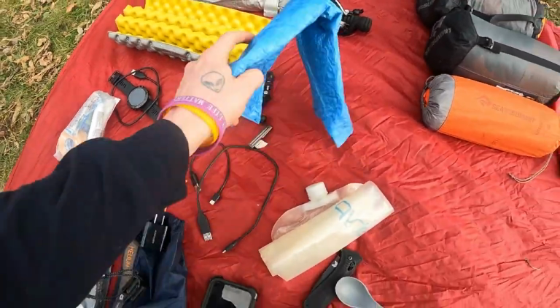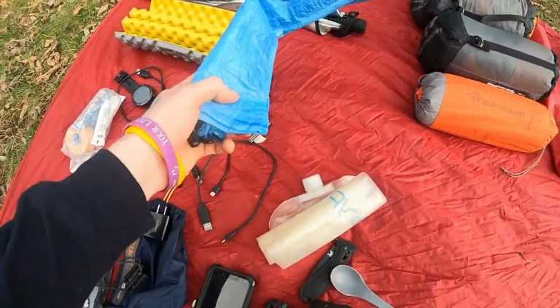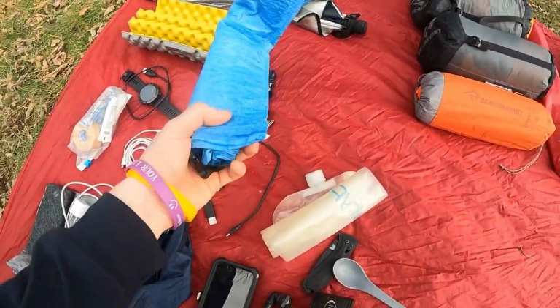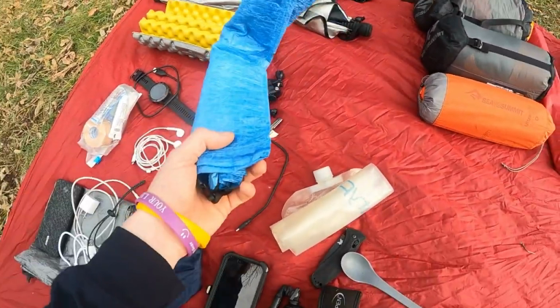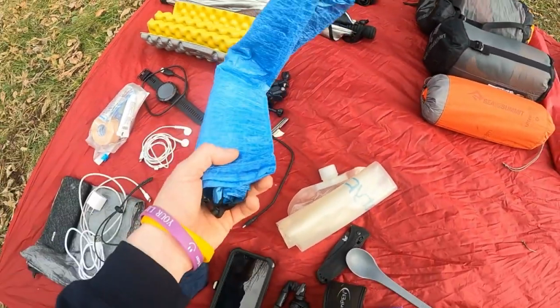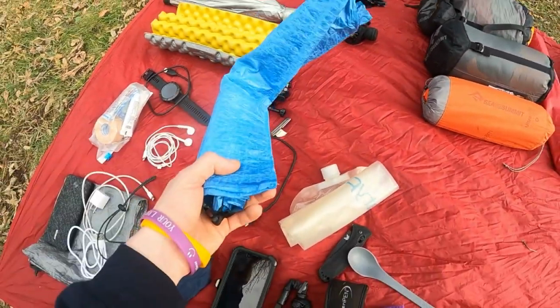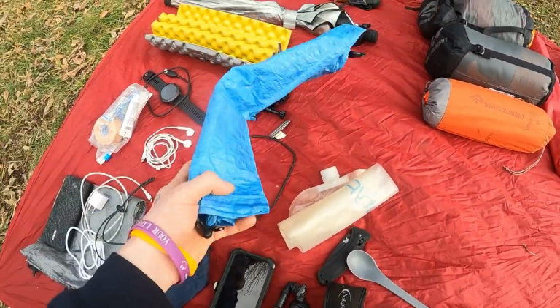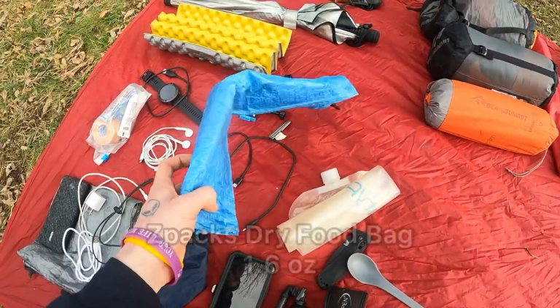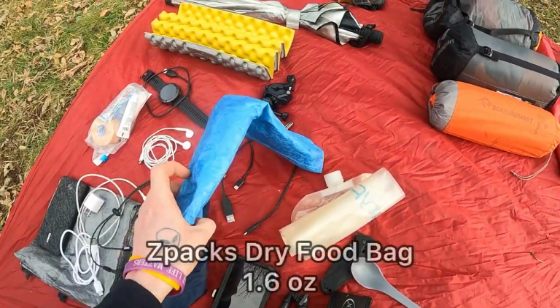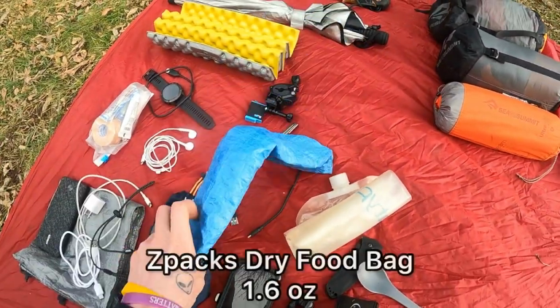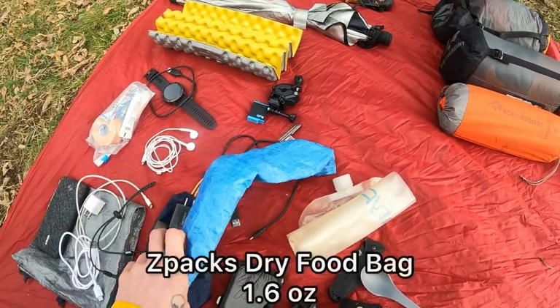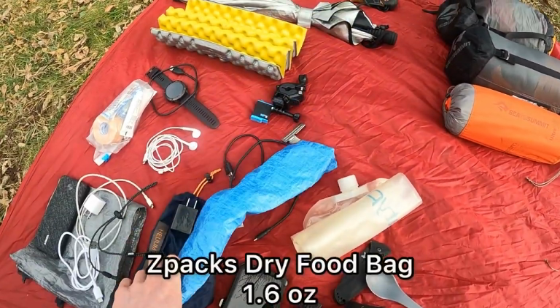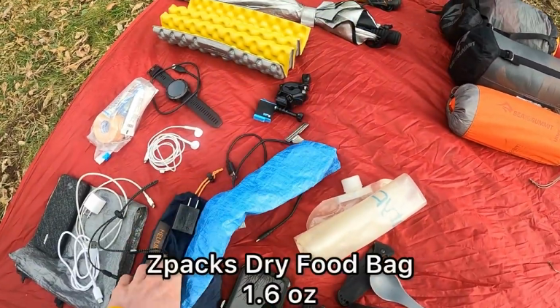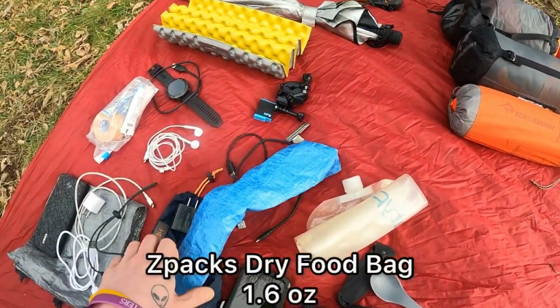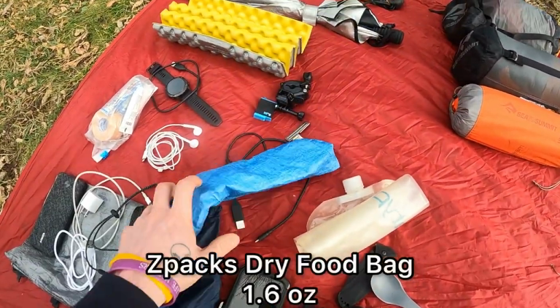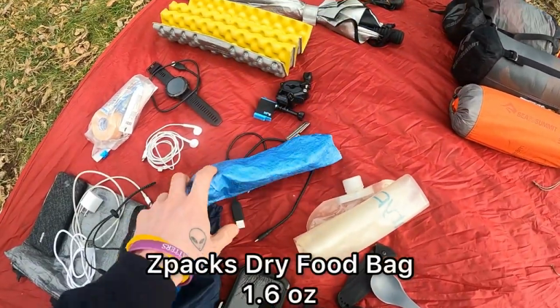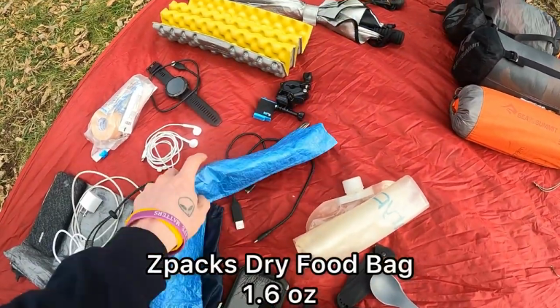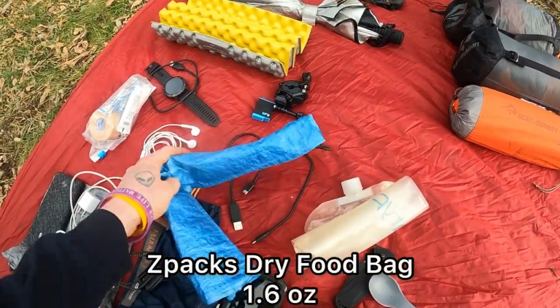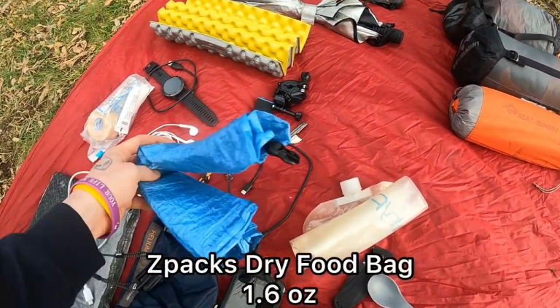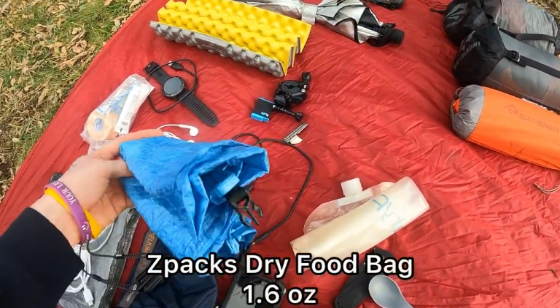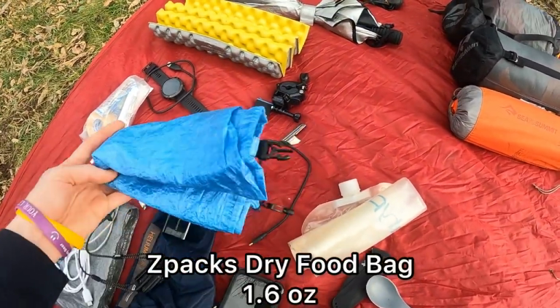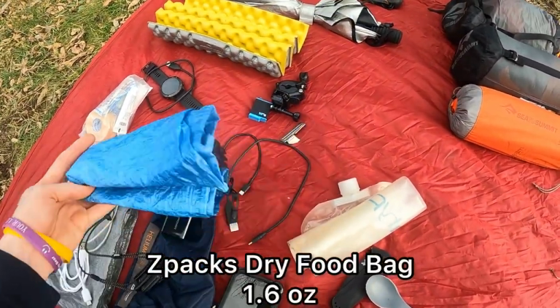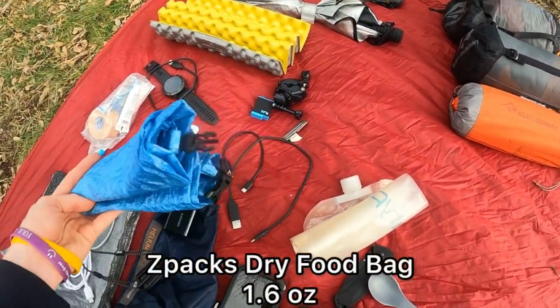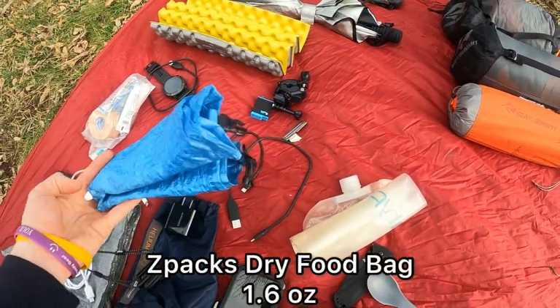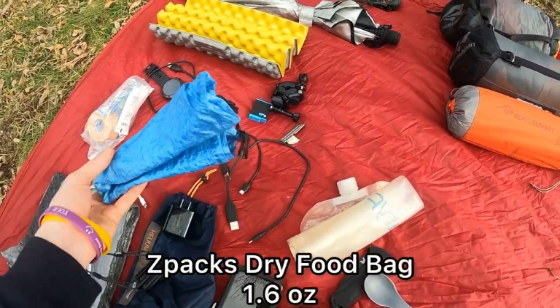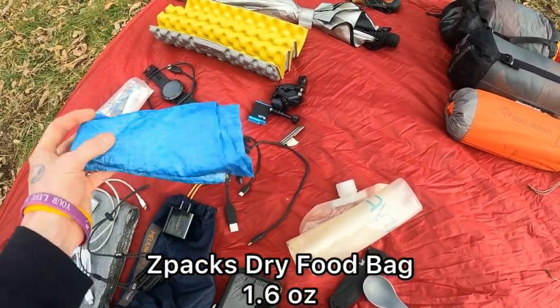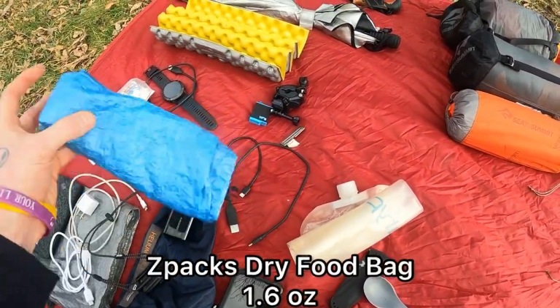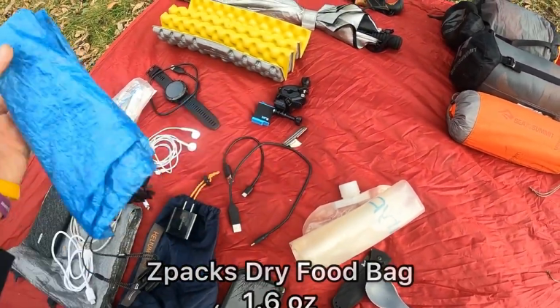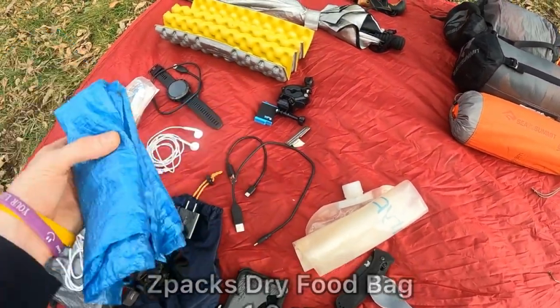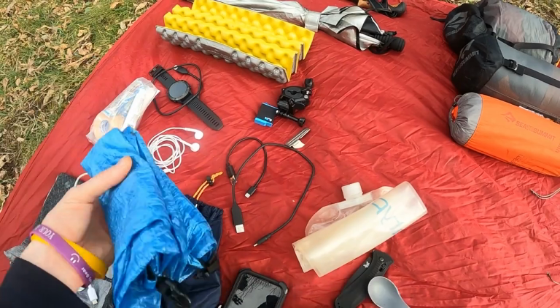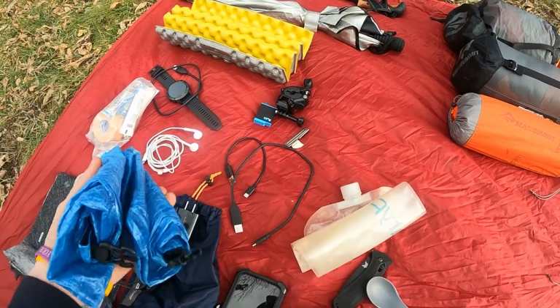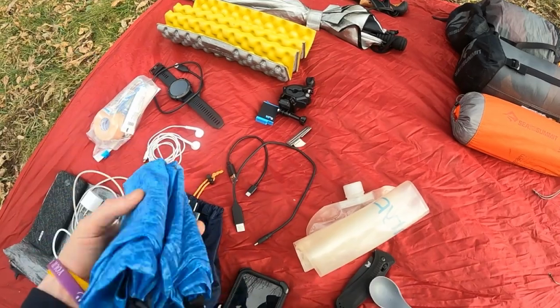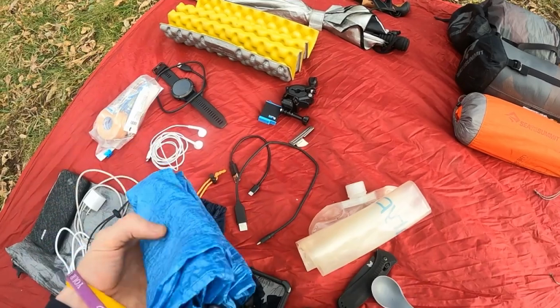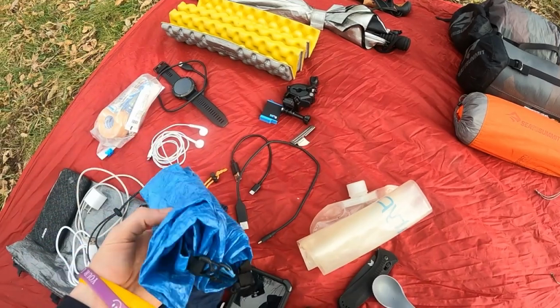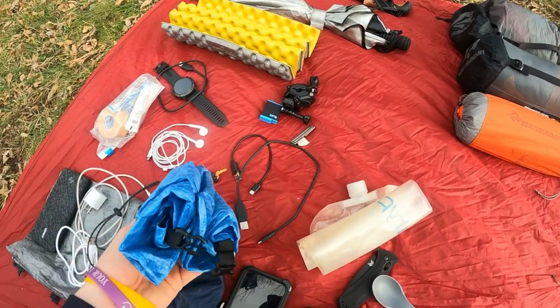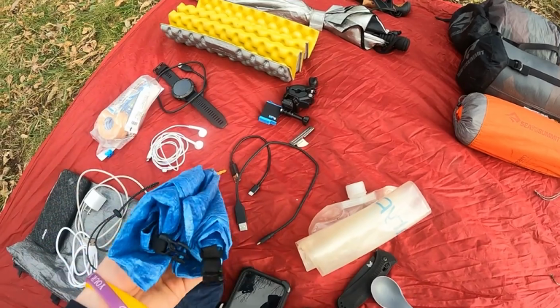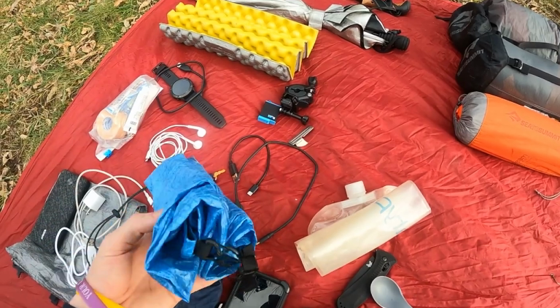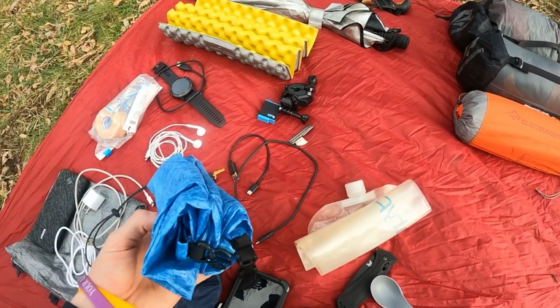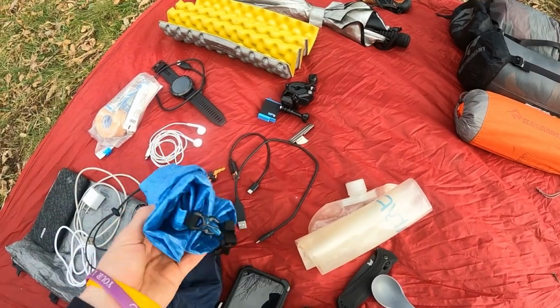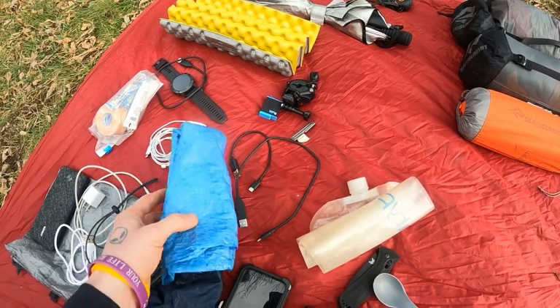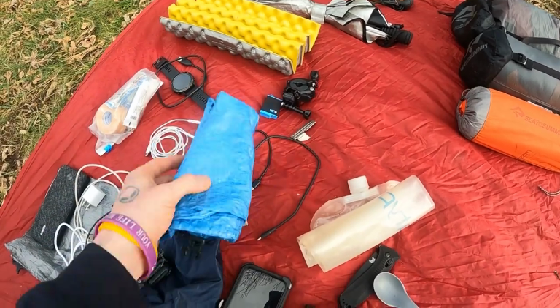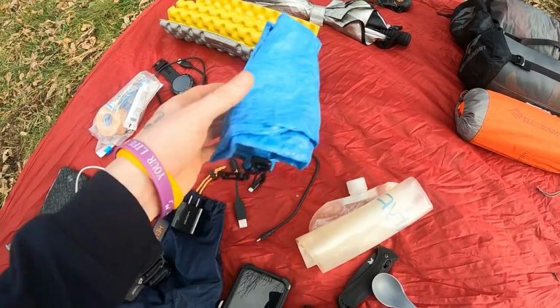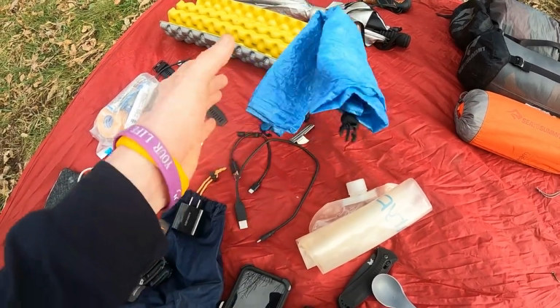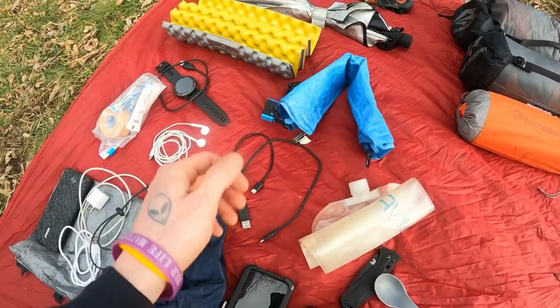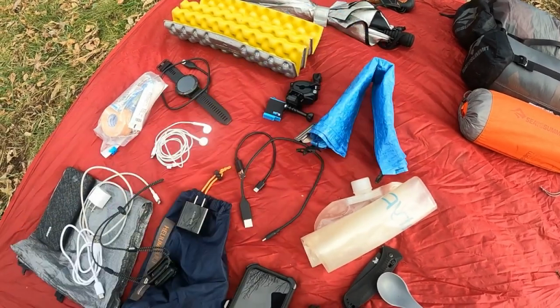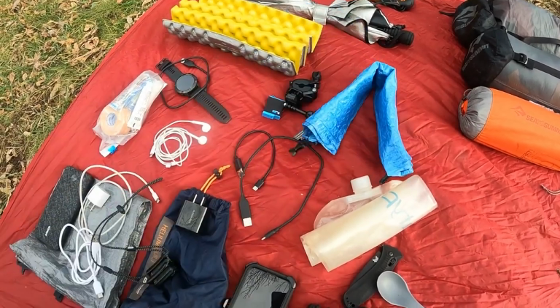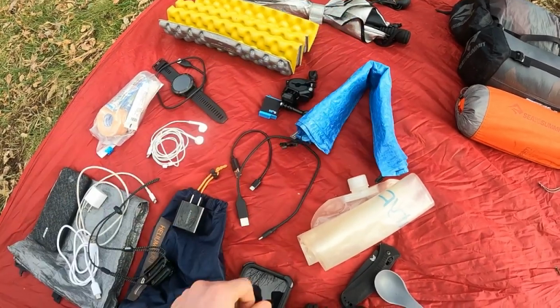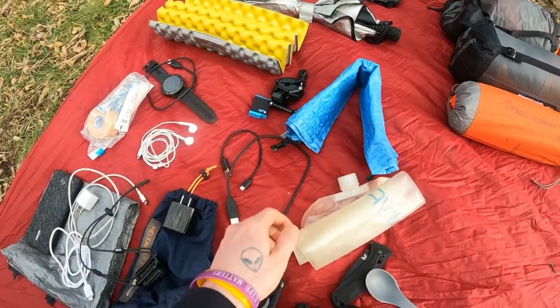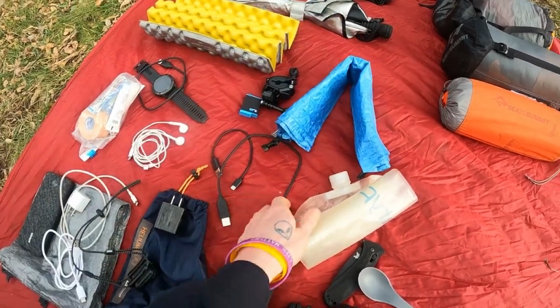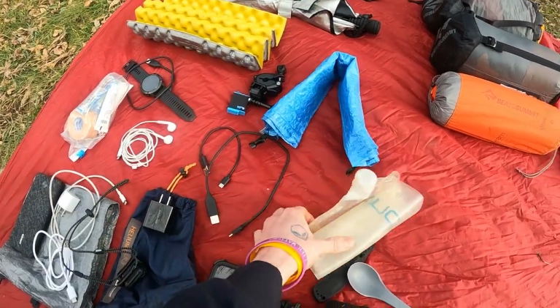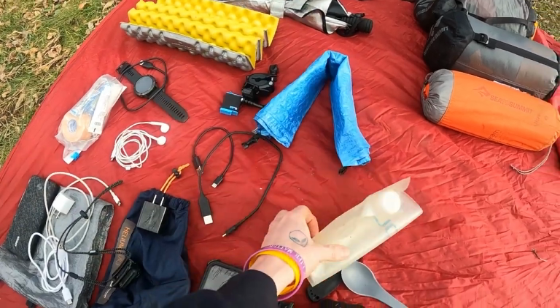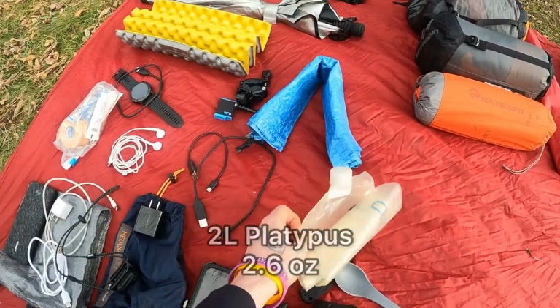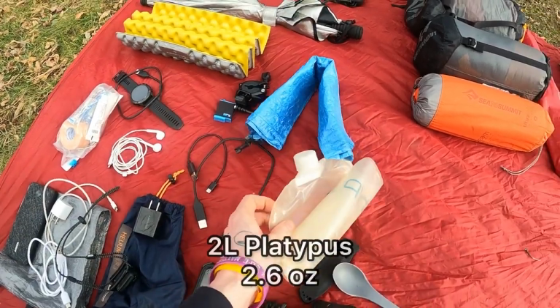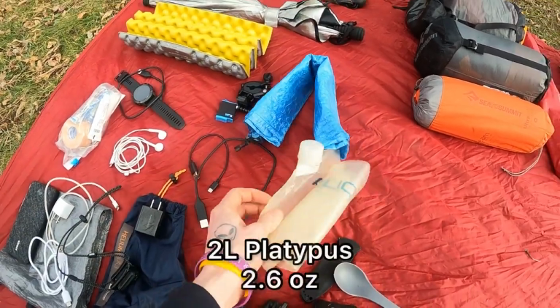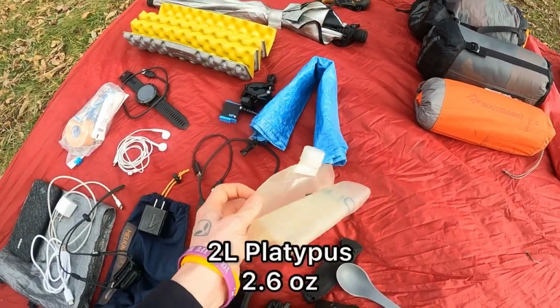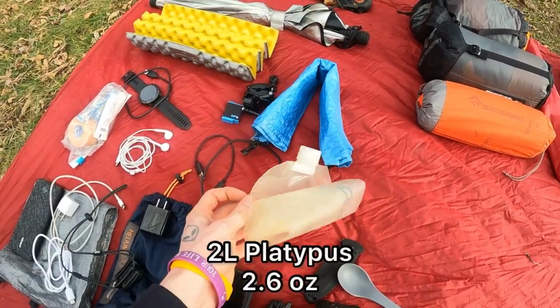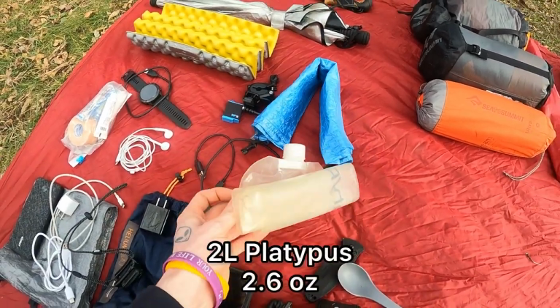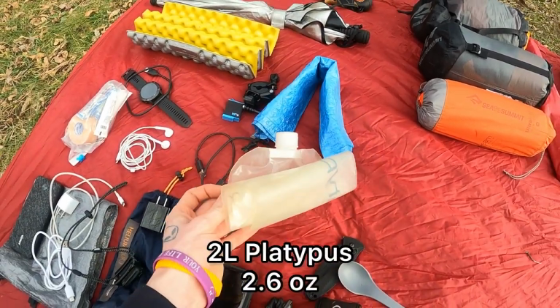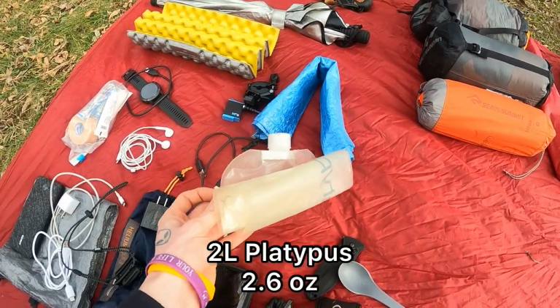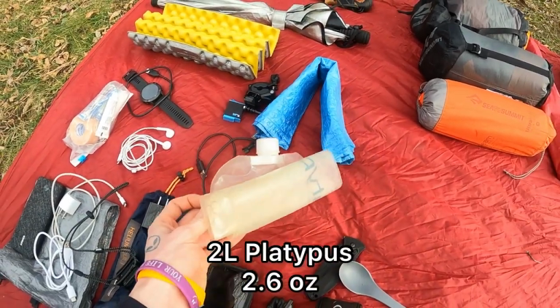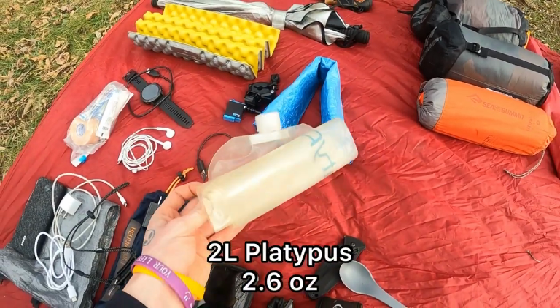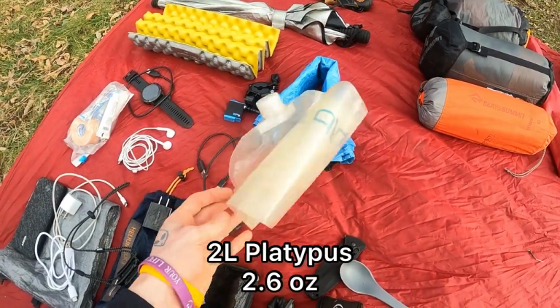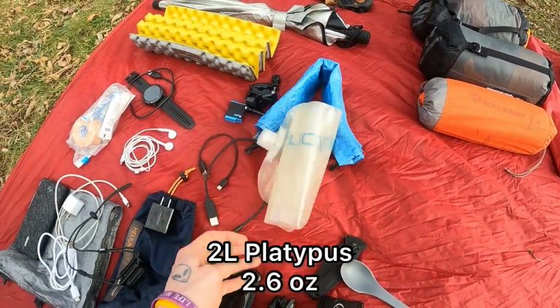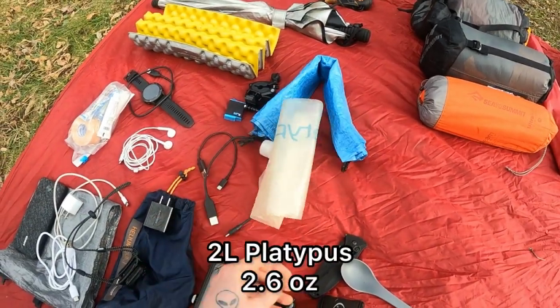I have a Petzl Bindi rechargeable 200 lumen headlamp and a three USB slot charger for in town. Food bag here, pretty standard from Z-Packs — I've carried something like this on every trip I've ever done. Two and a half liter Platypus and a basic trail spoon.